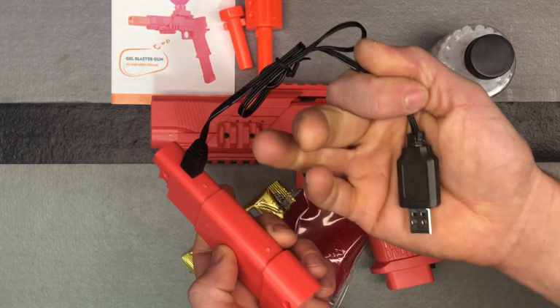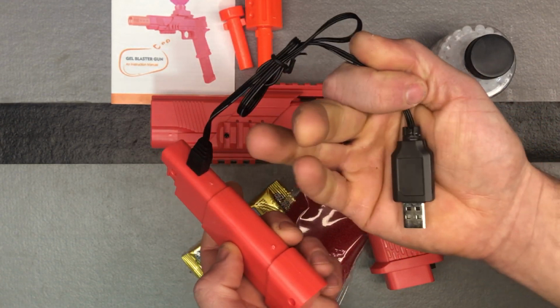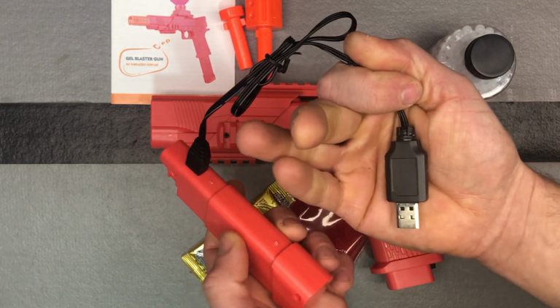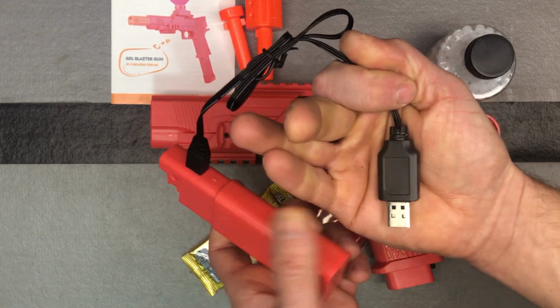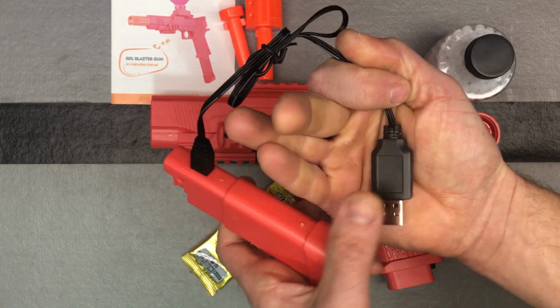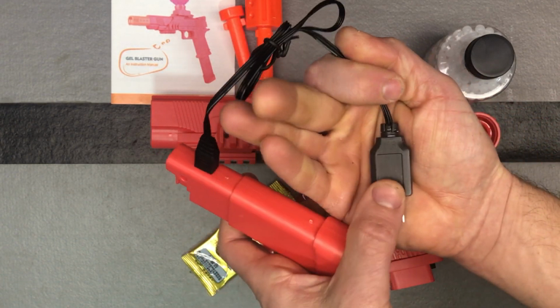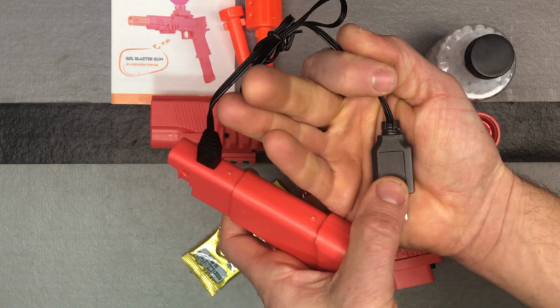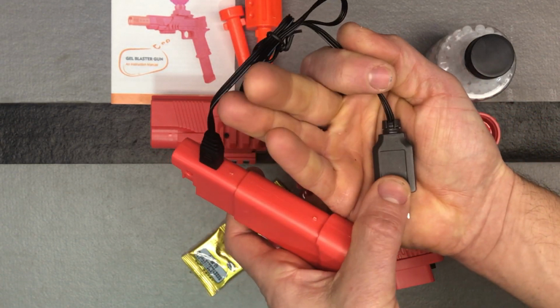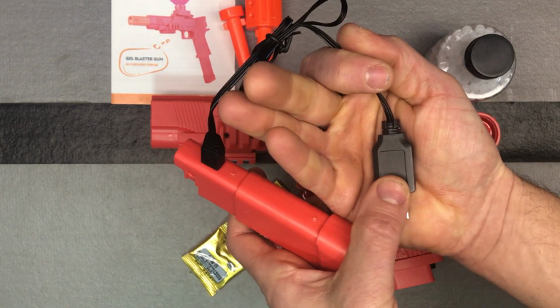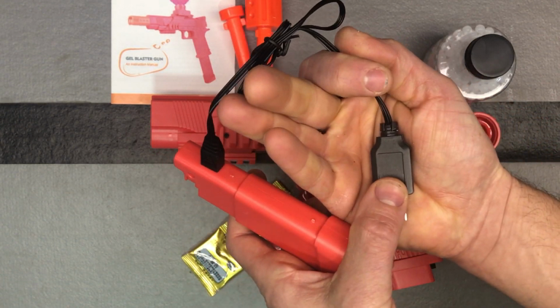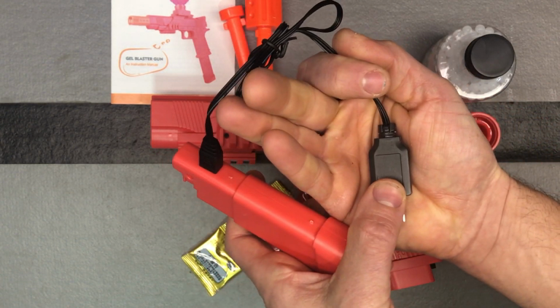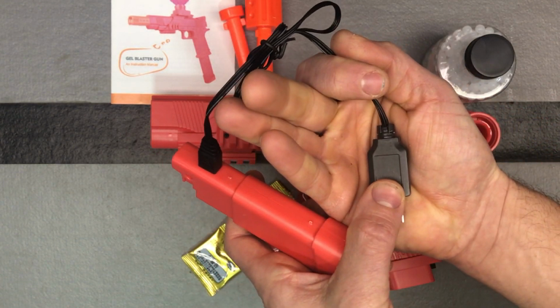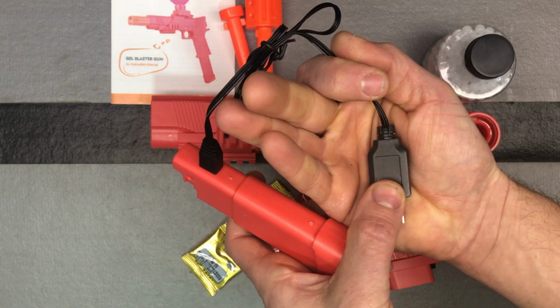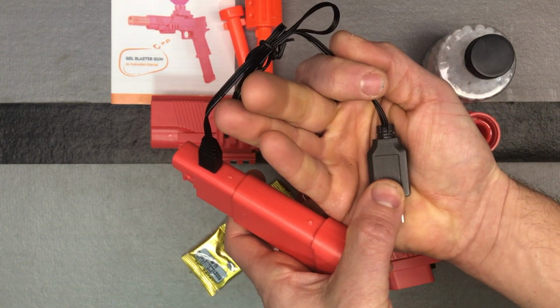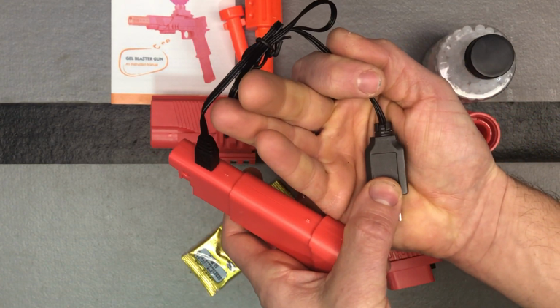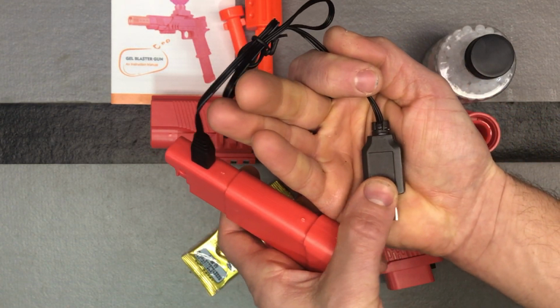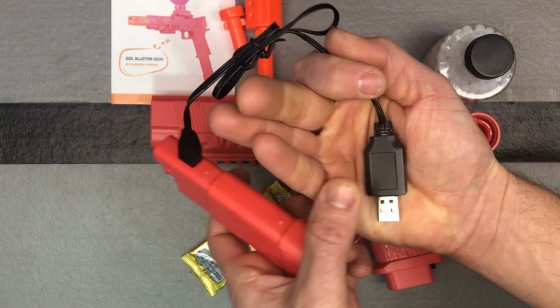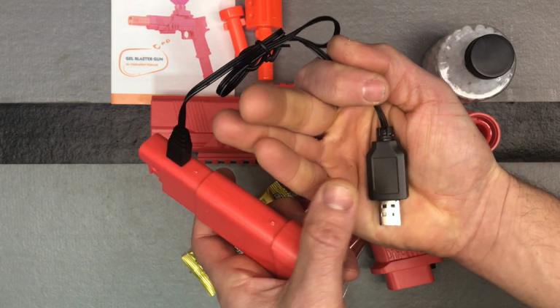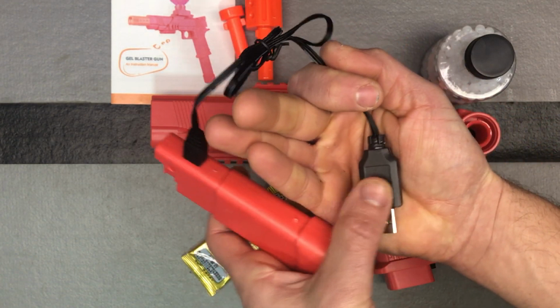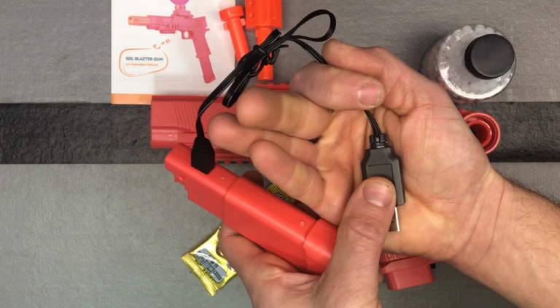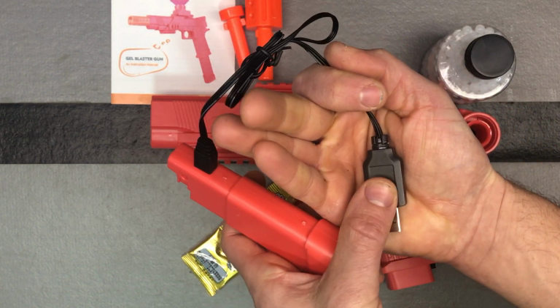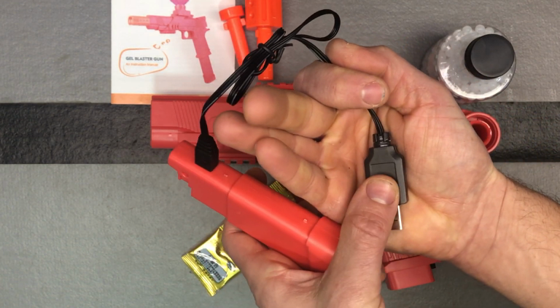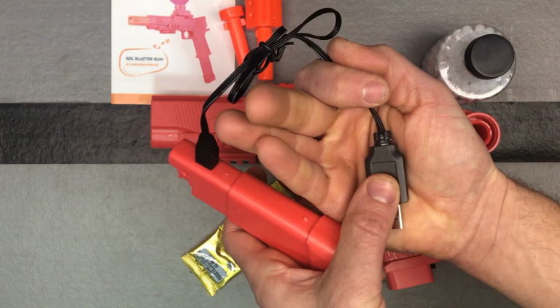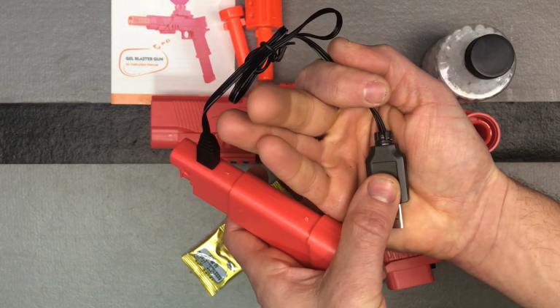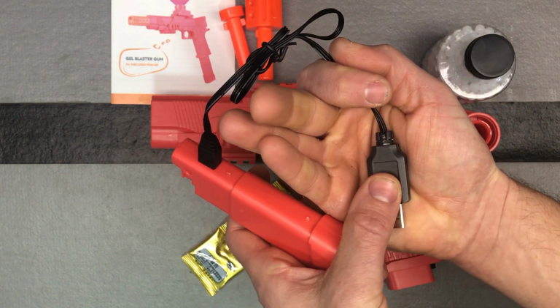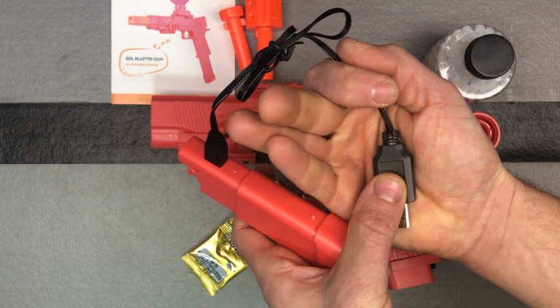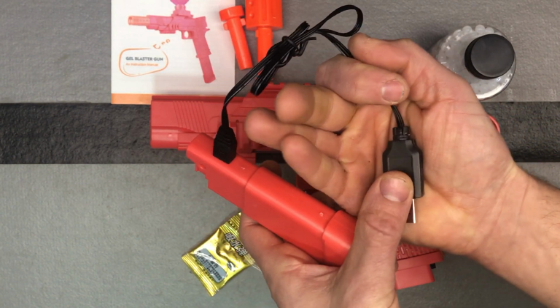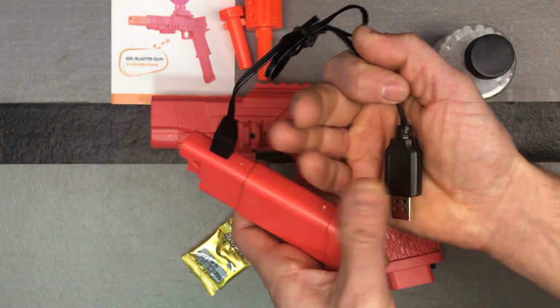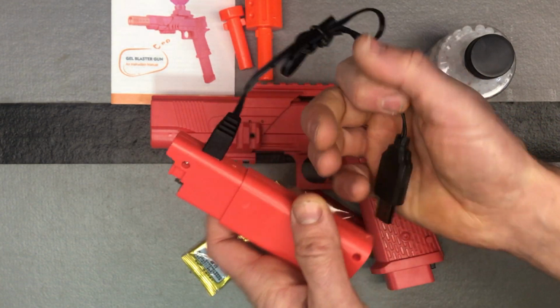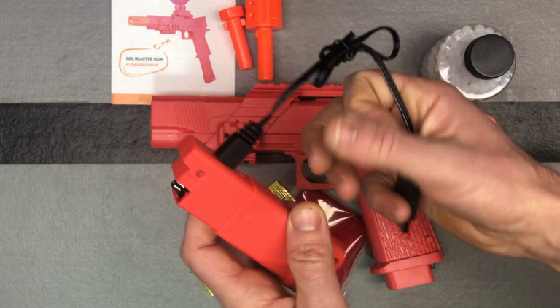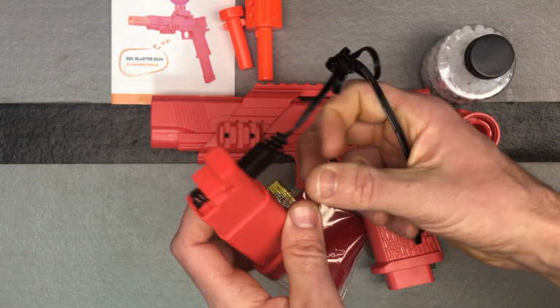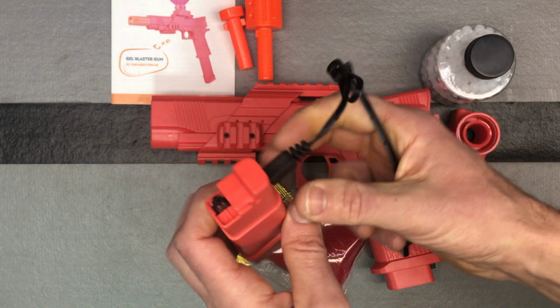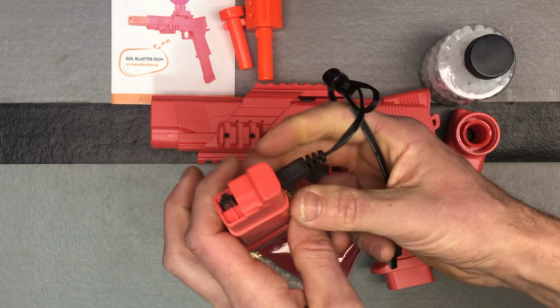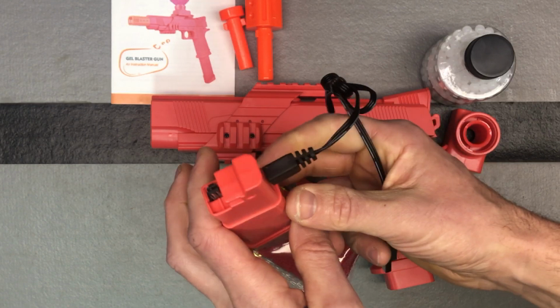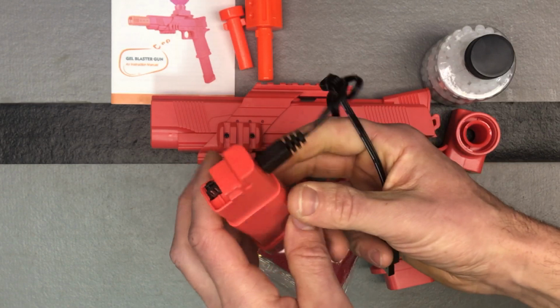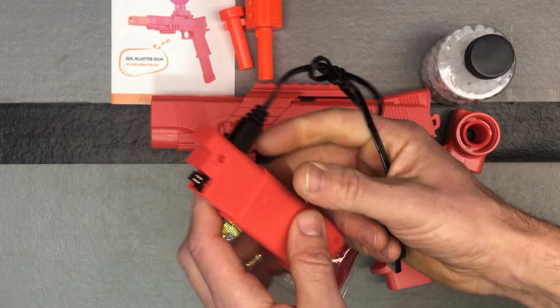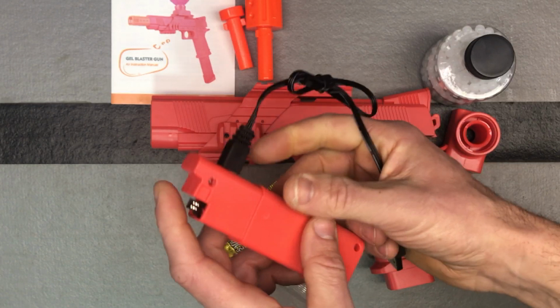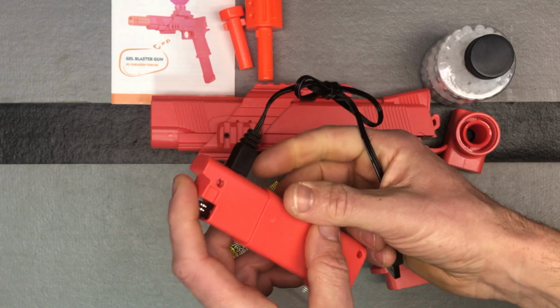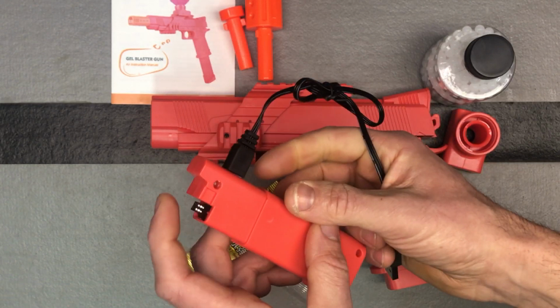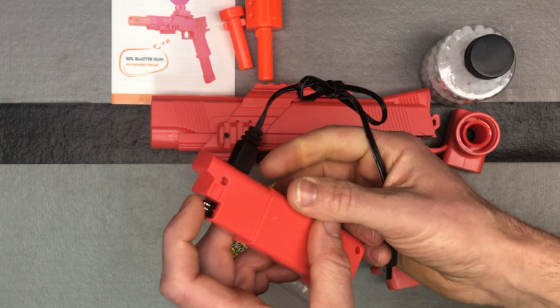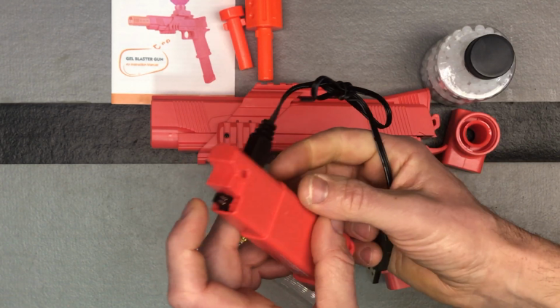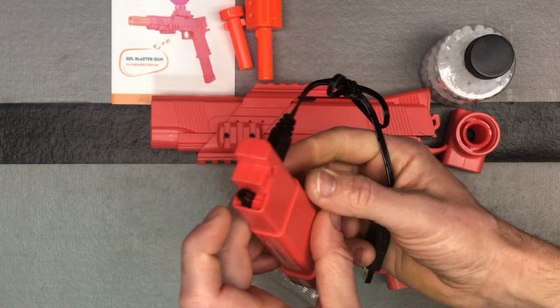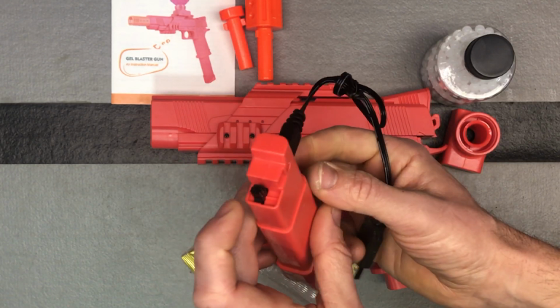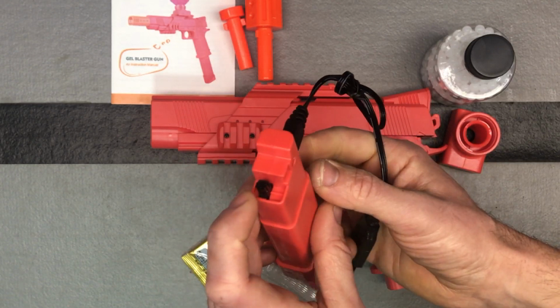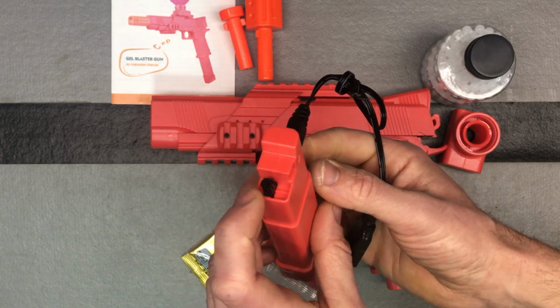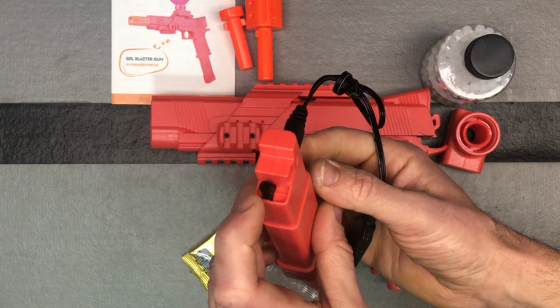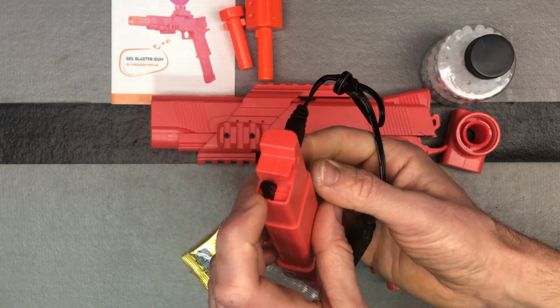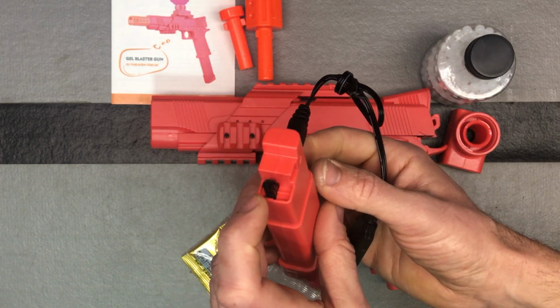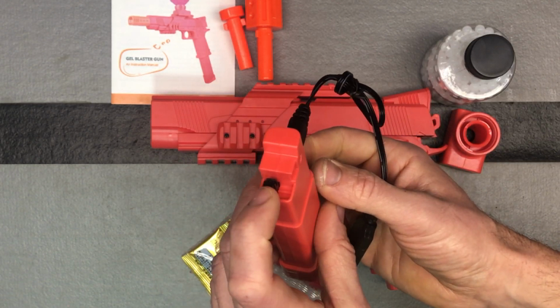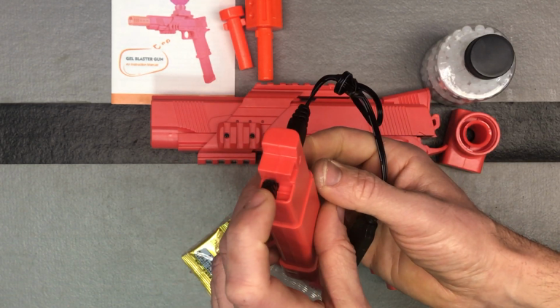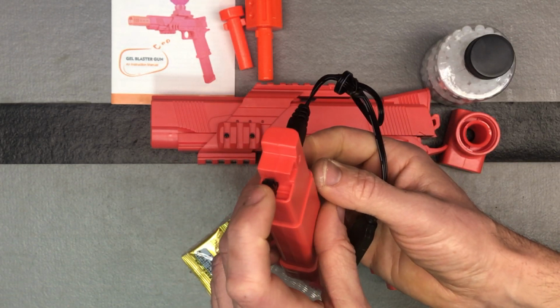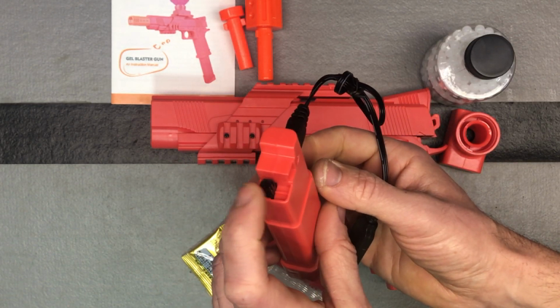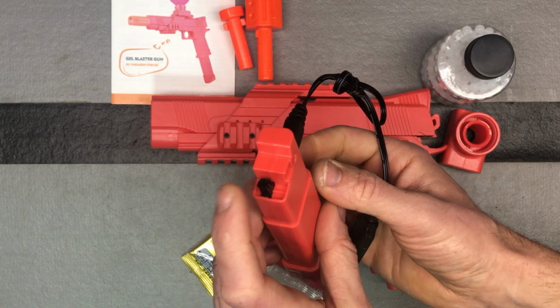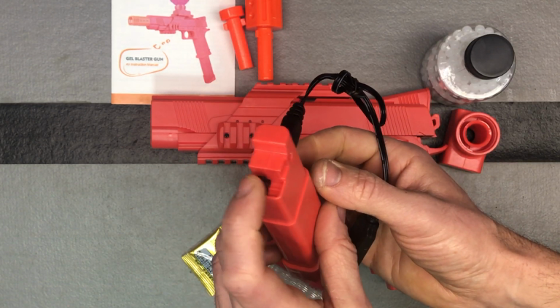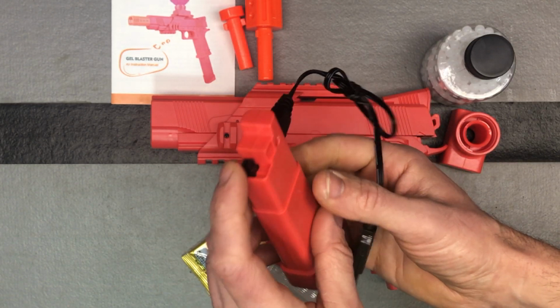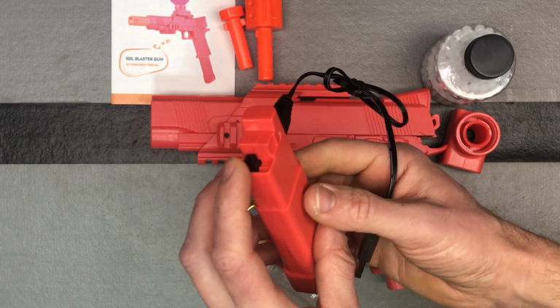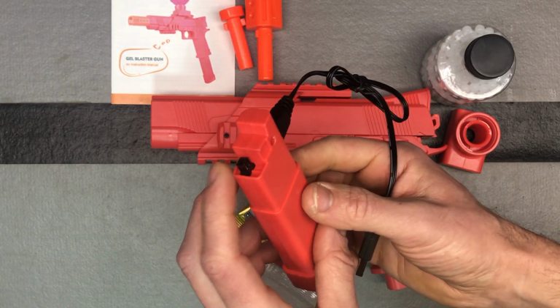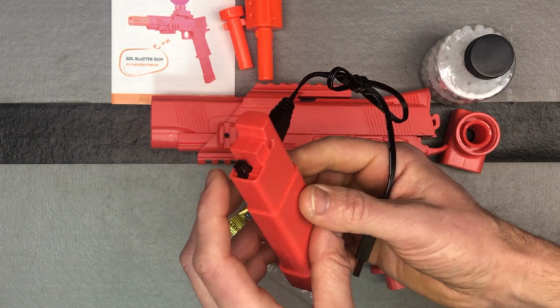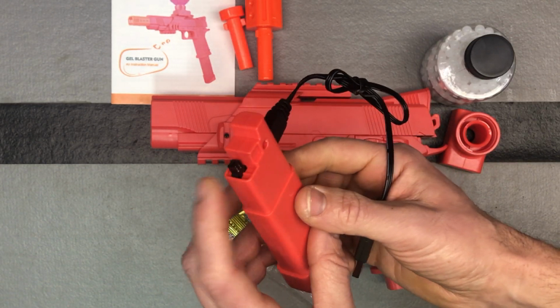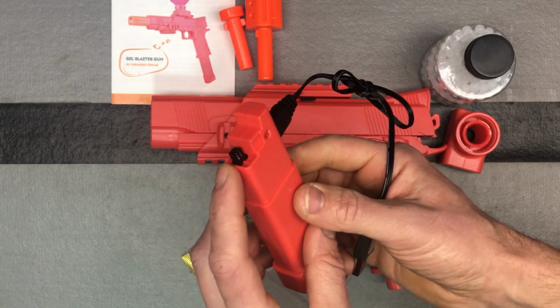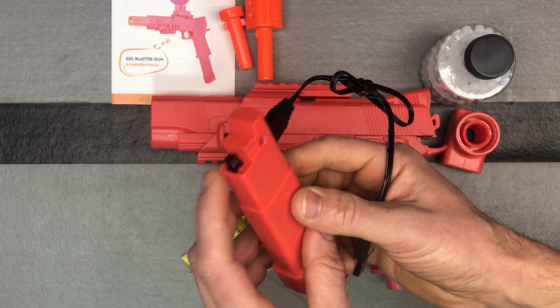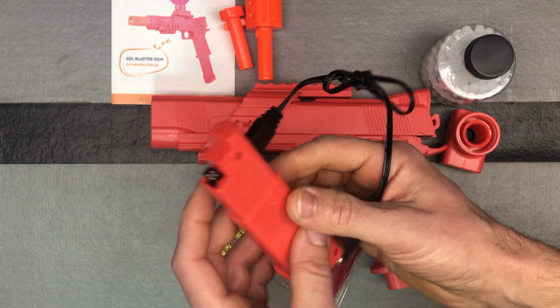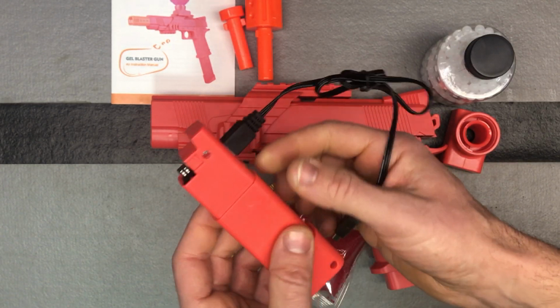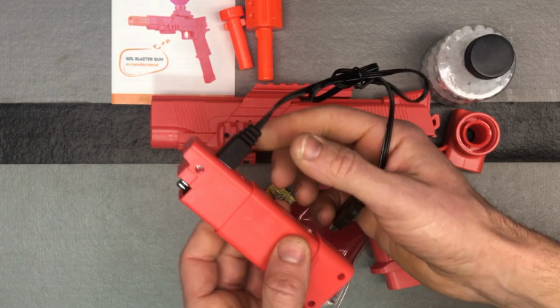There's a flashing light here. When the light's solid, it's fully charged. And this is the point that's going to connect inside the blaster.